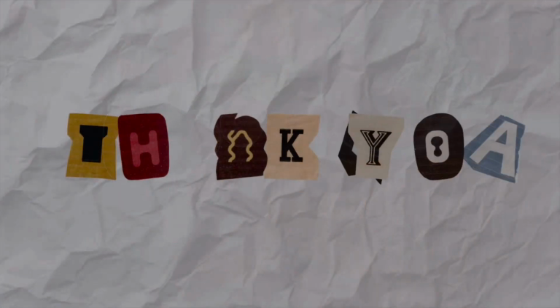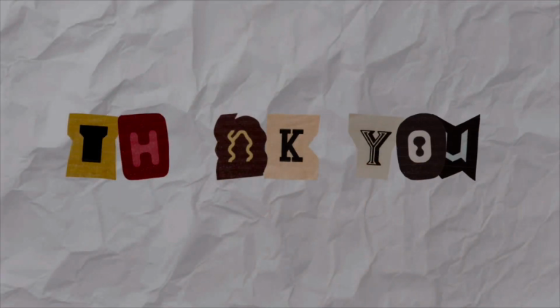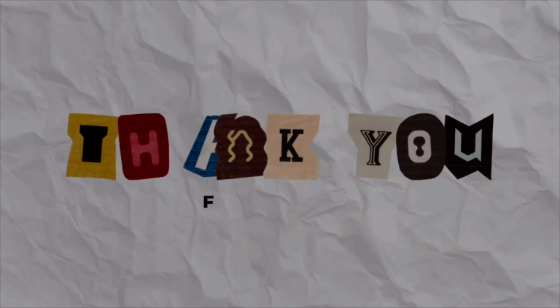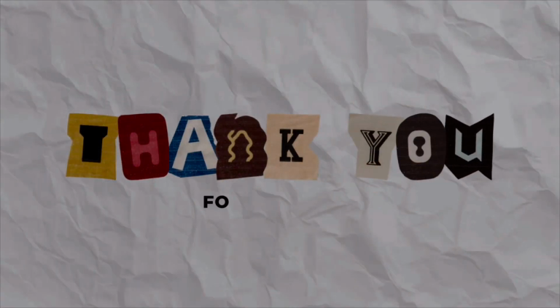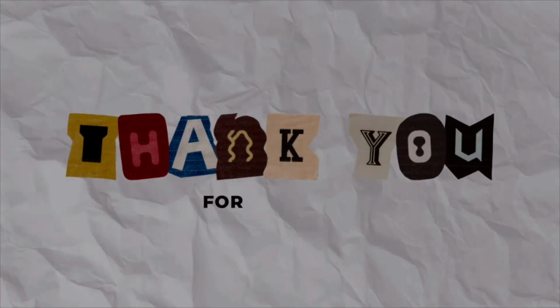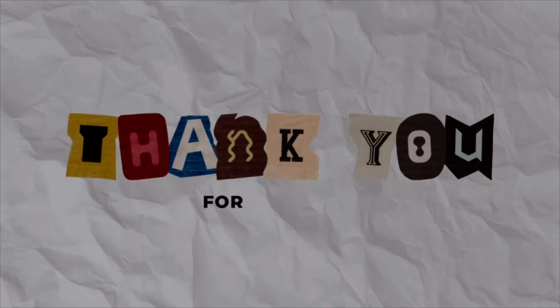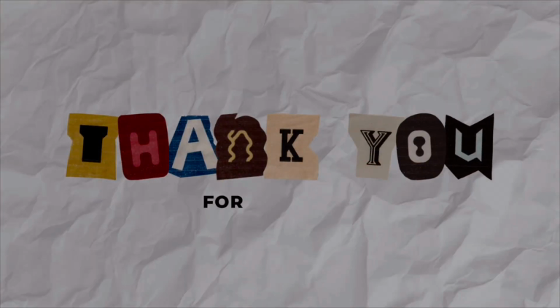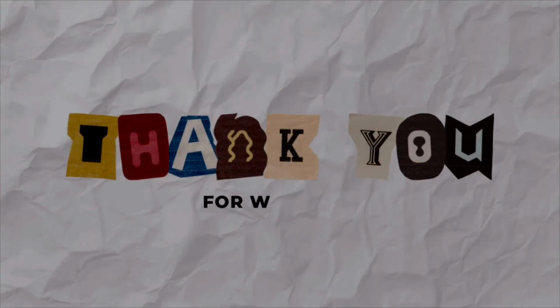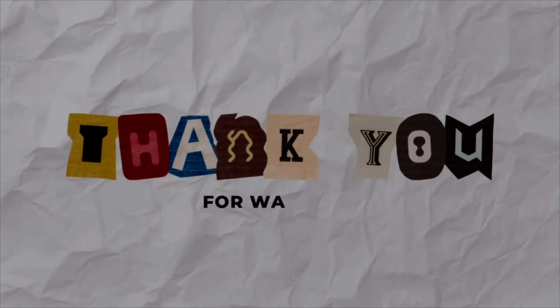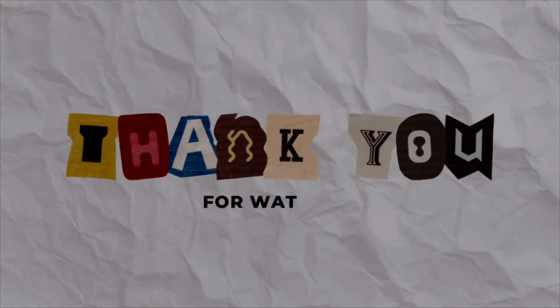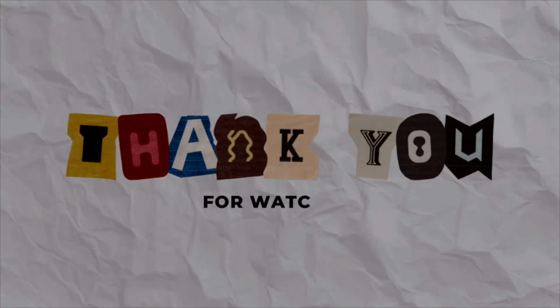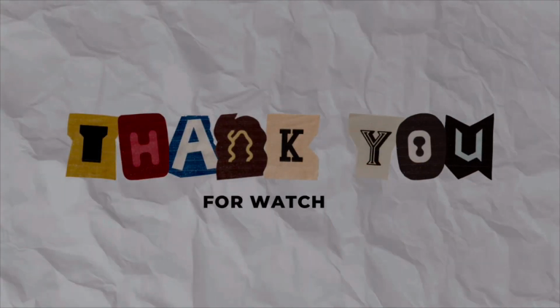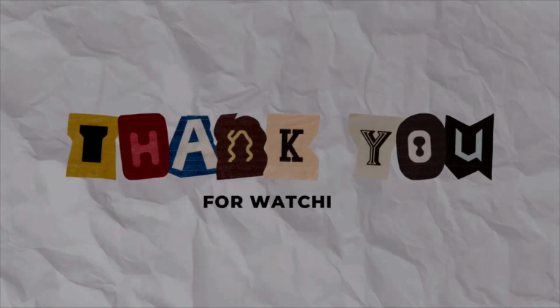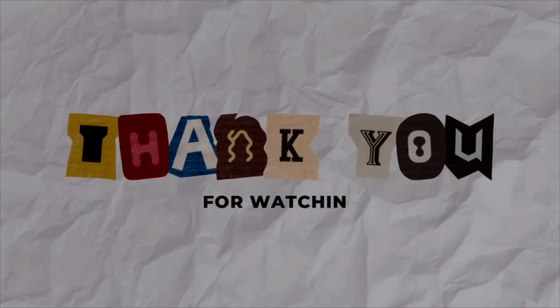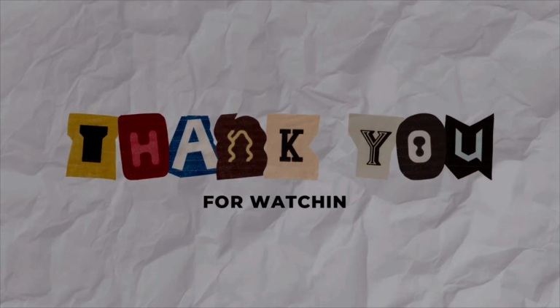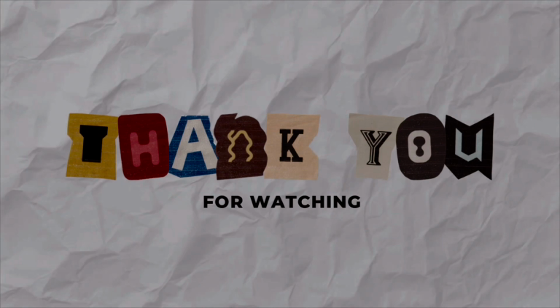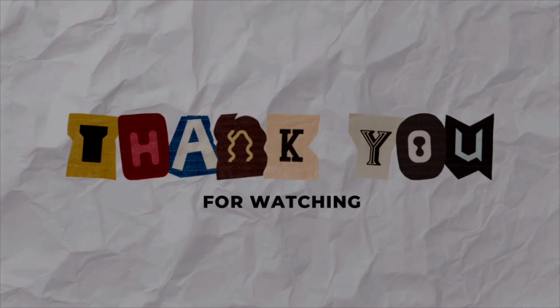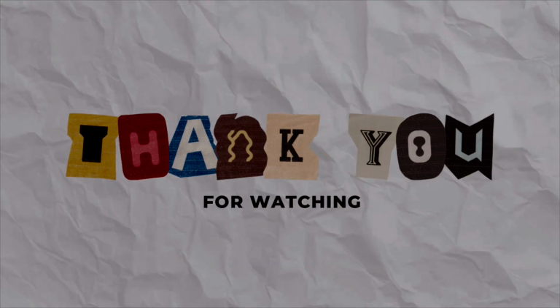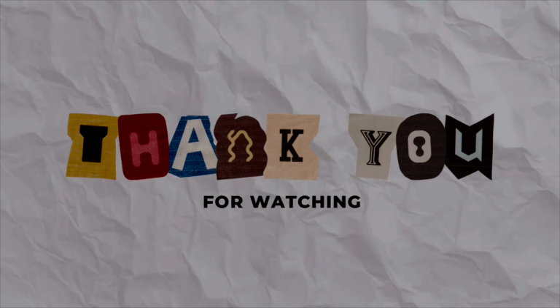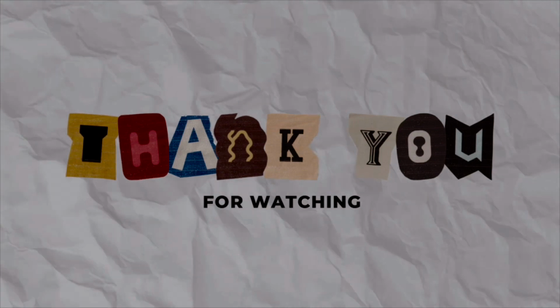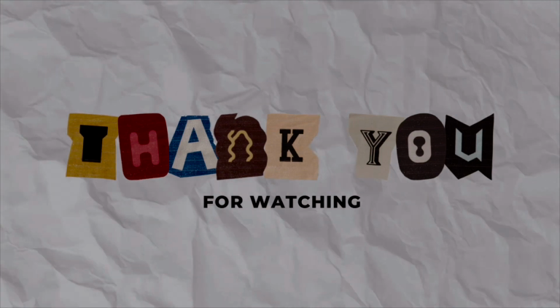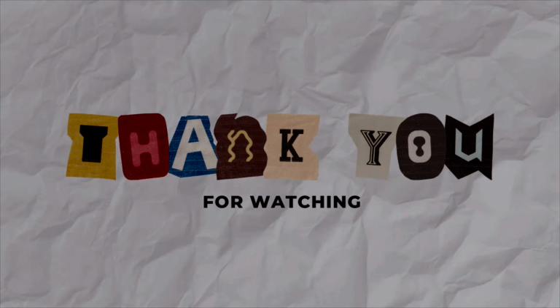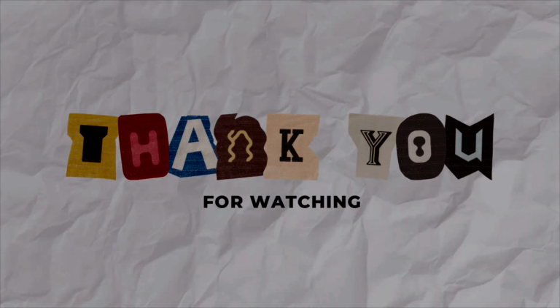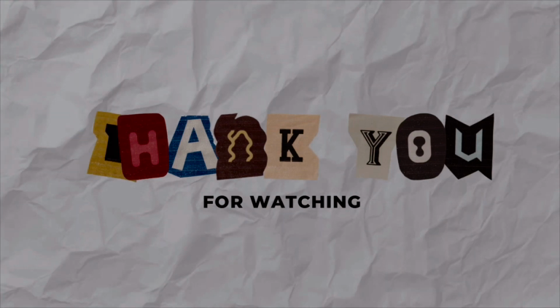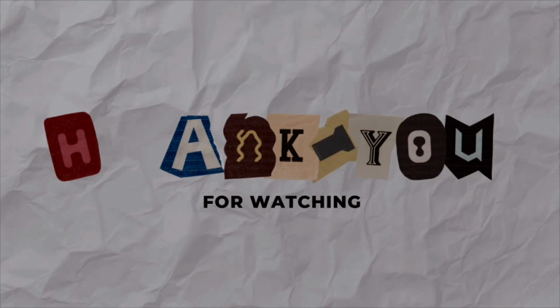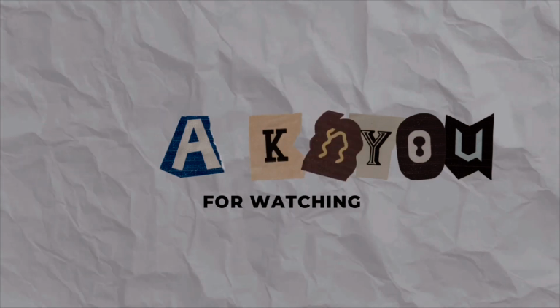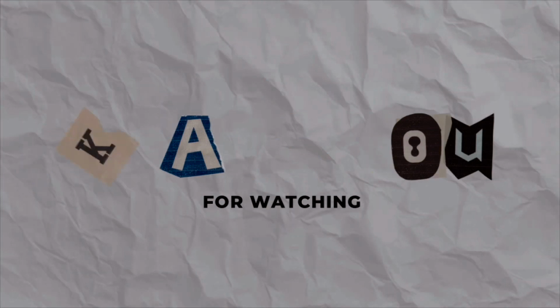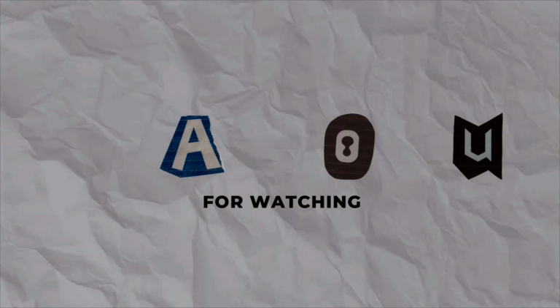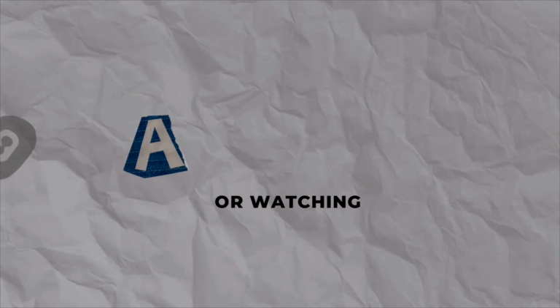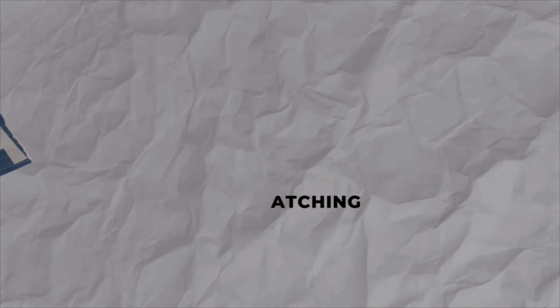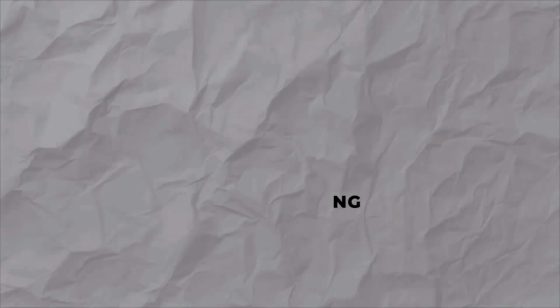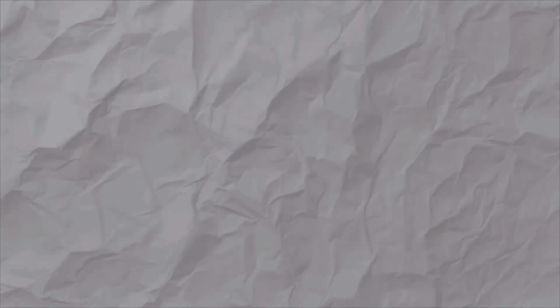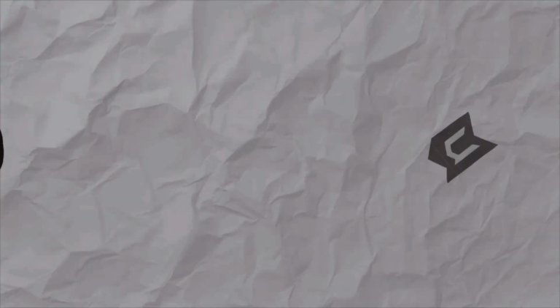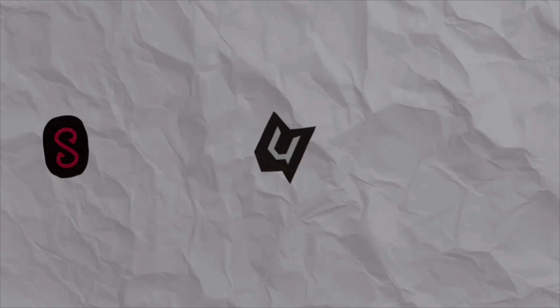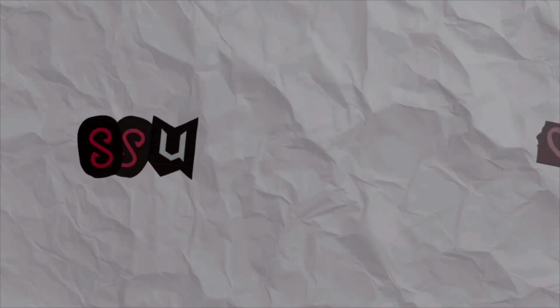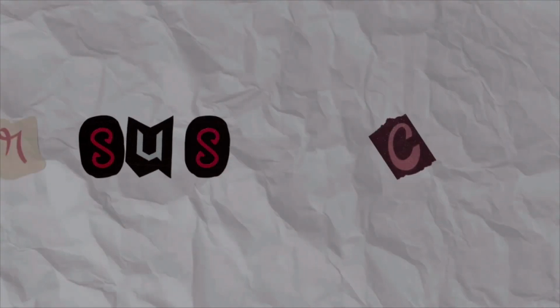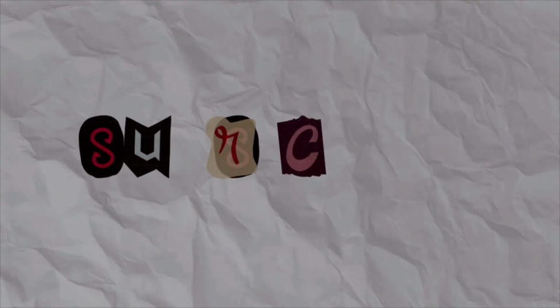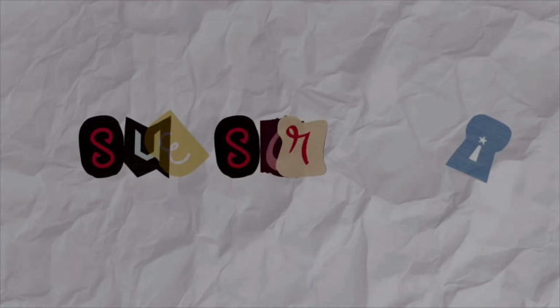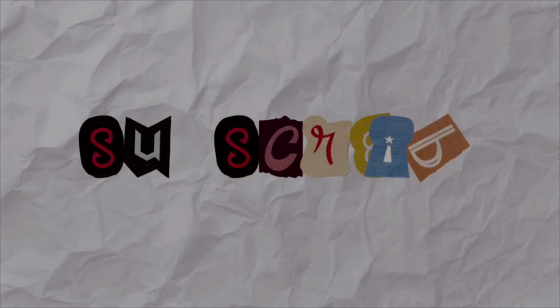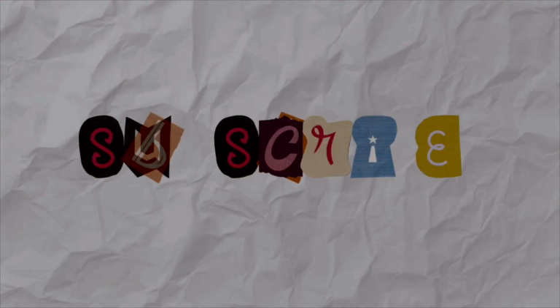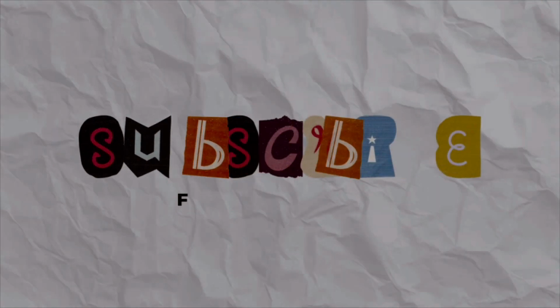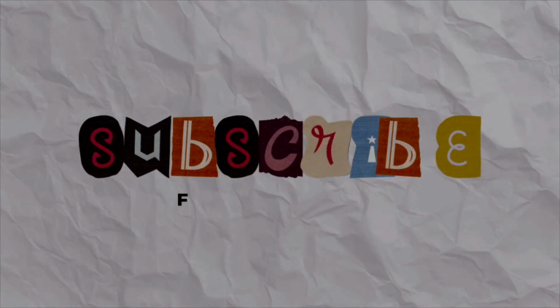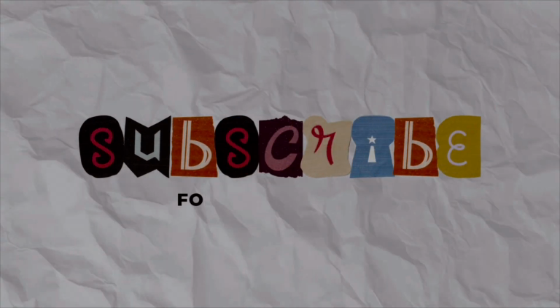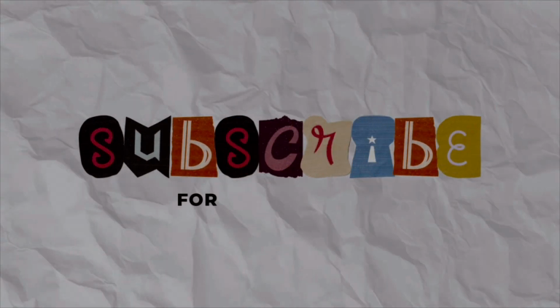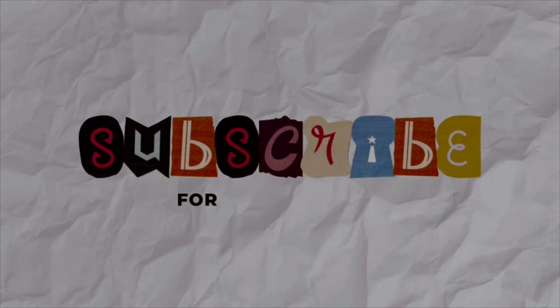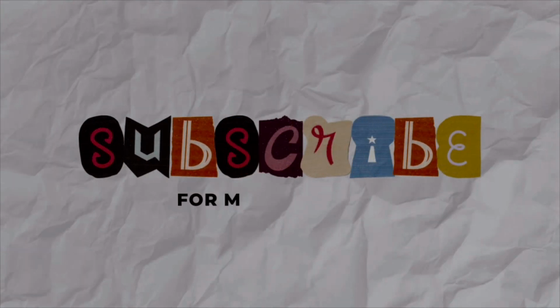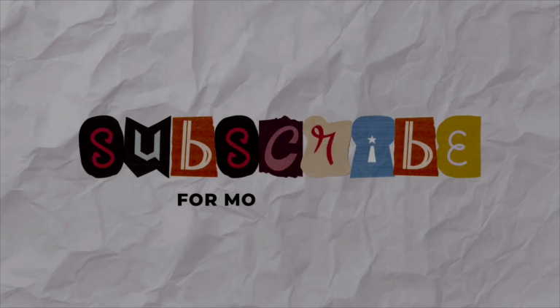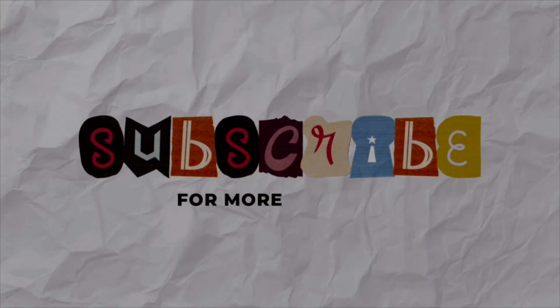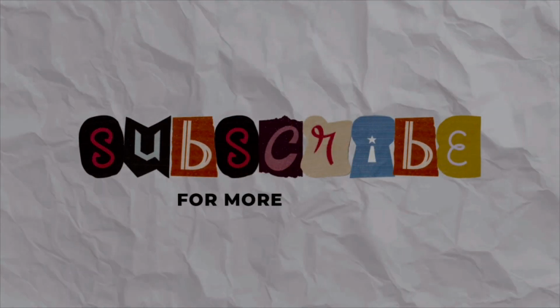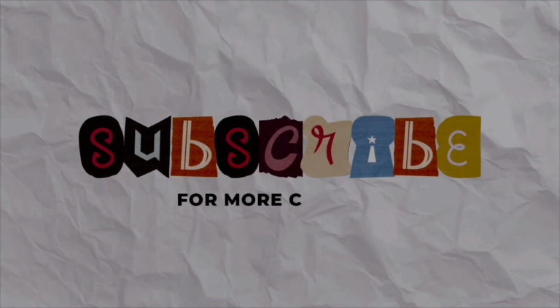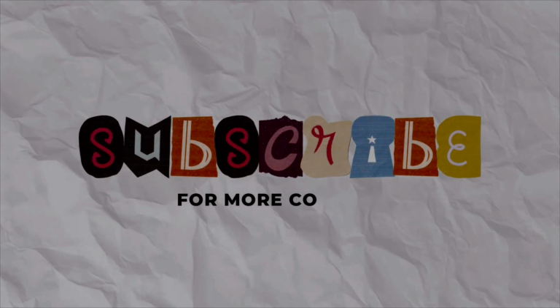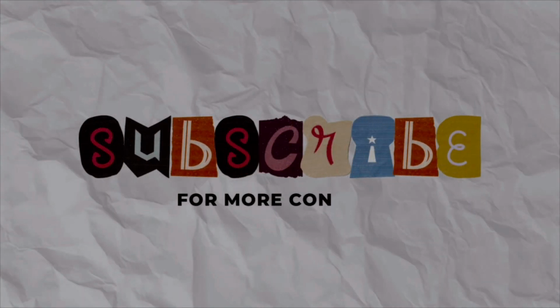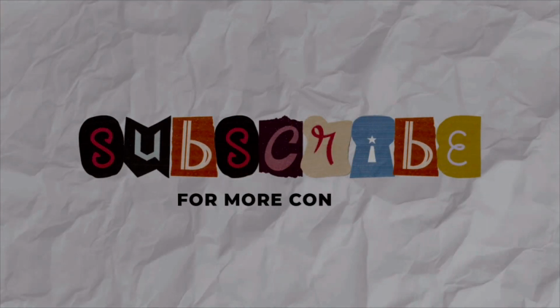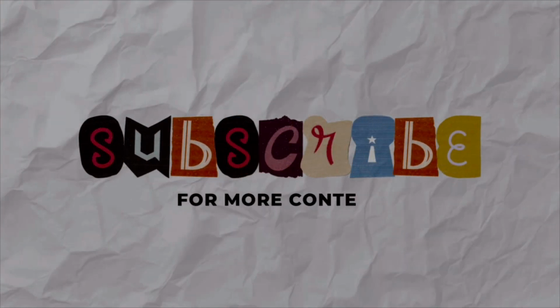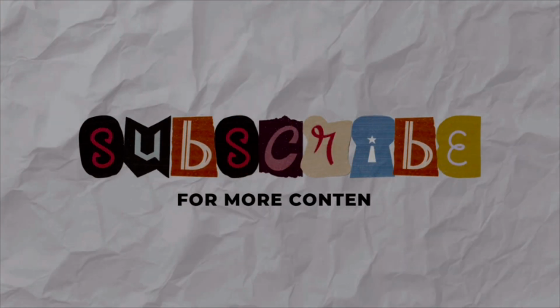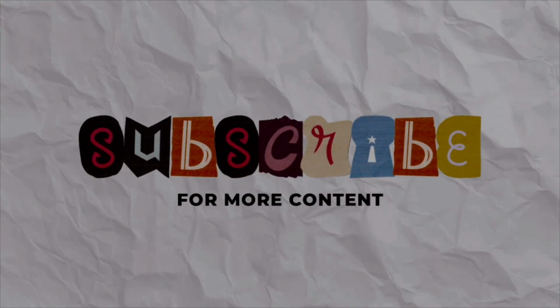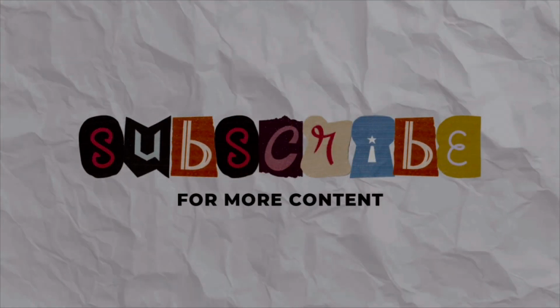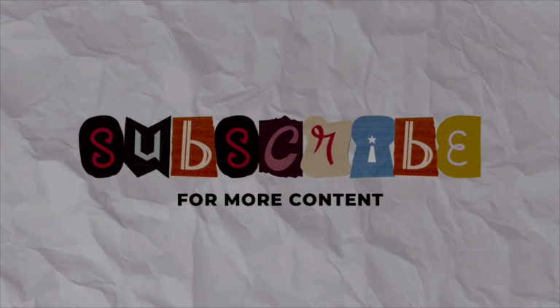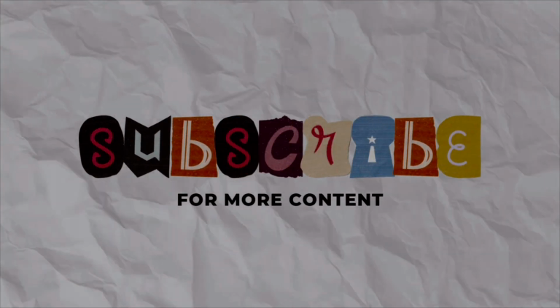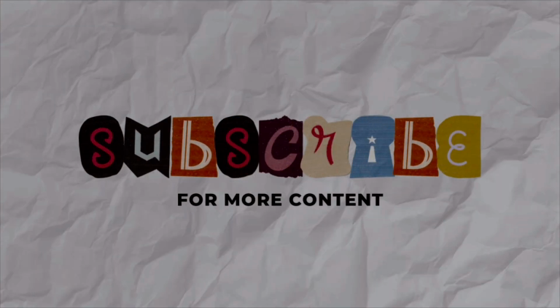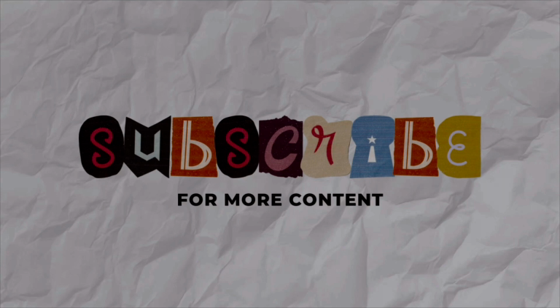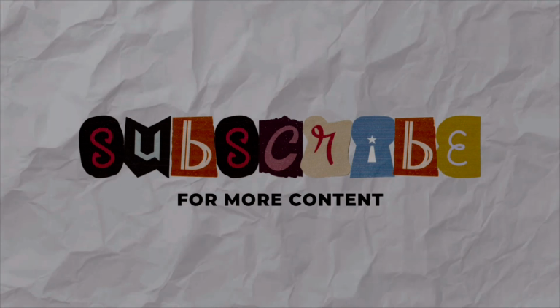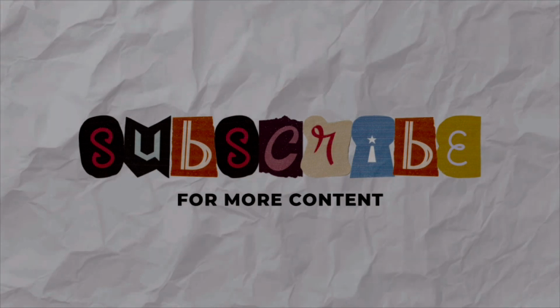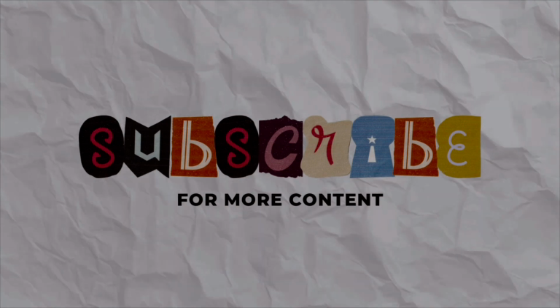Thank you so much everyone for watching this video till the end. Don't forget to subscribe to the channel and like the video. Bye-bye.